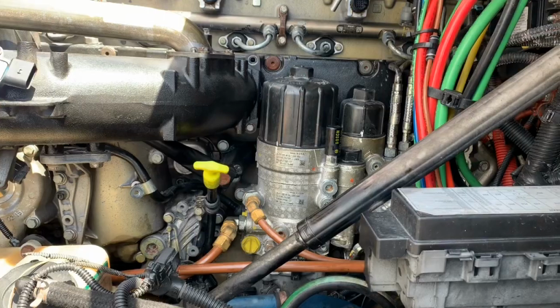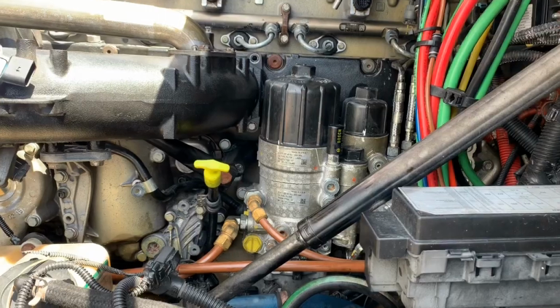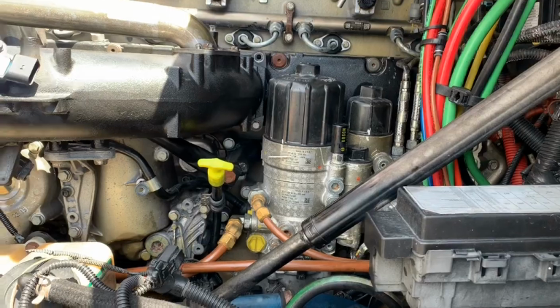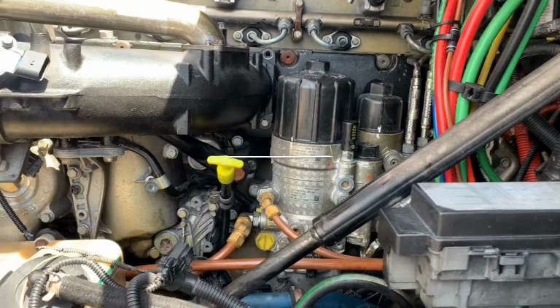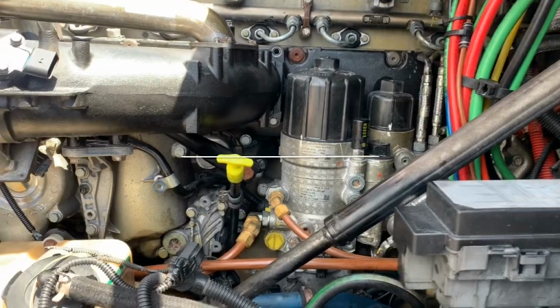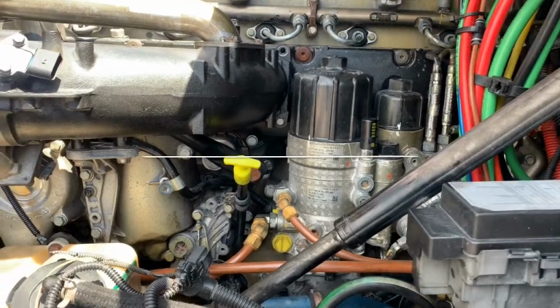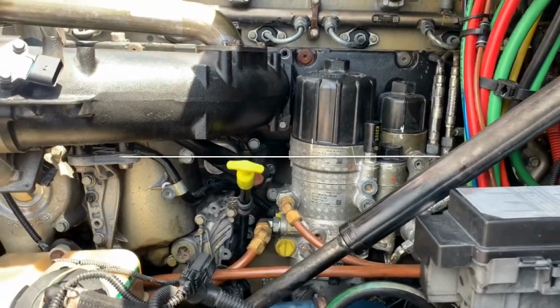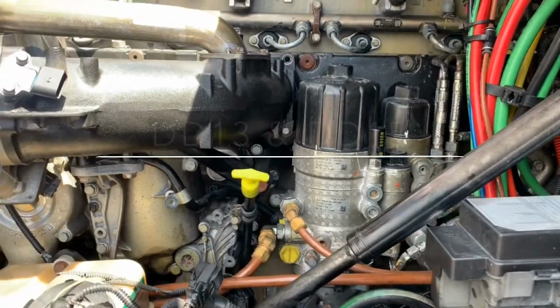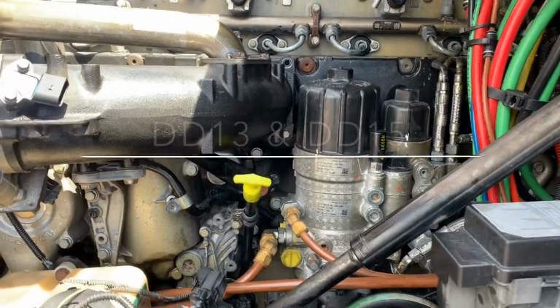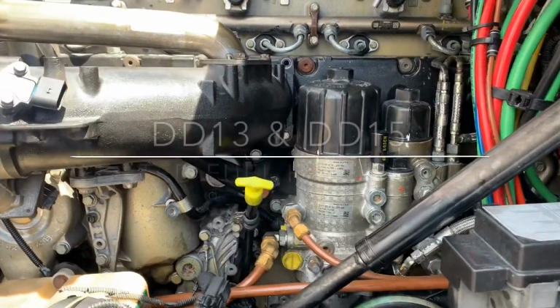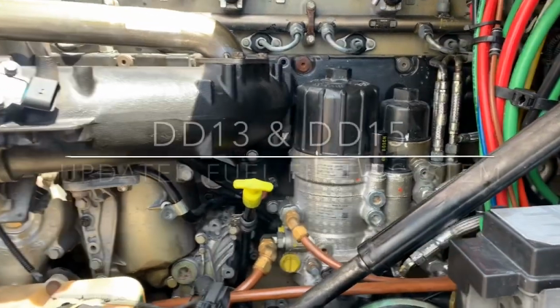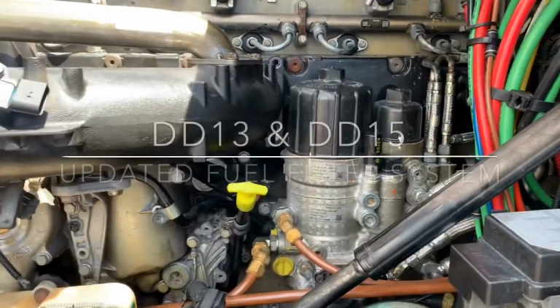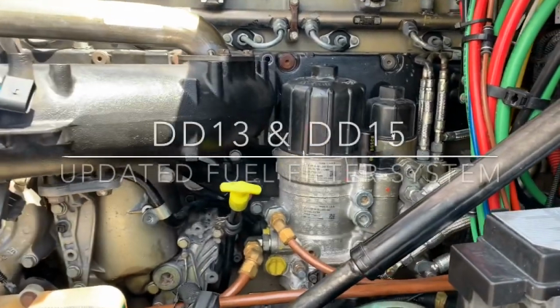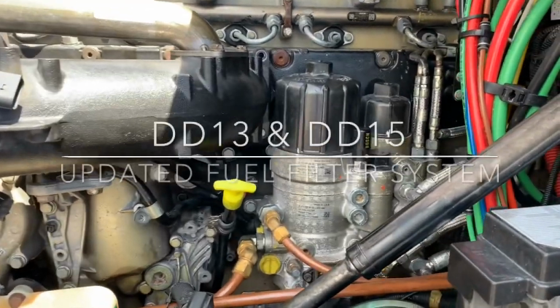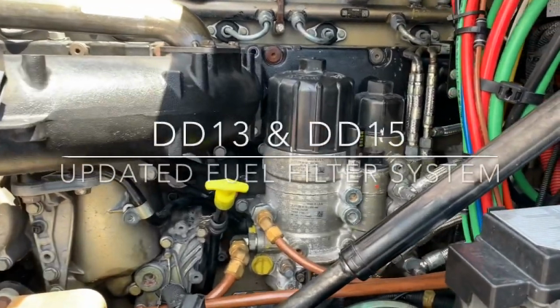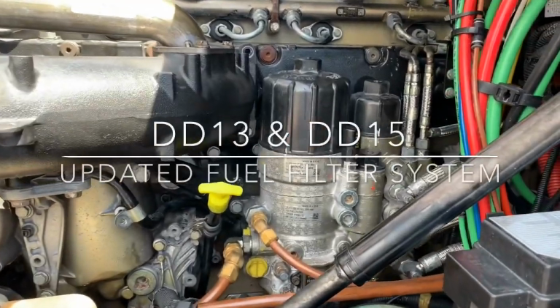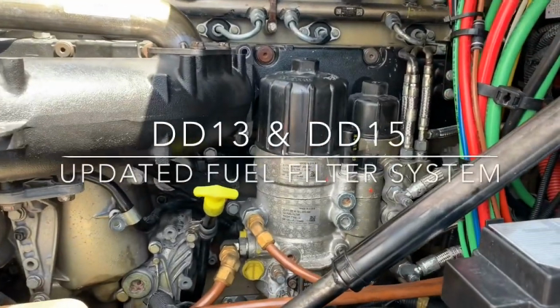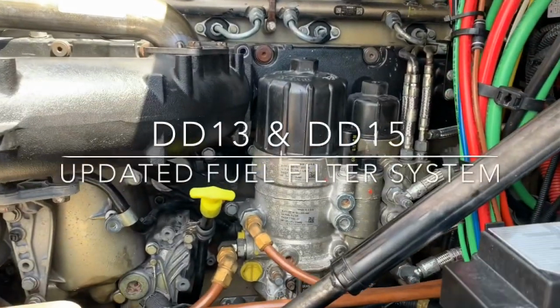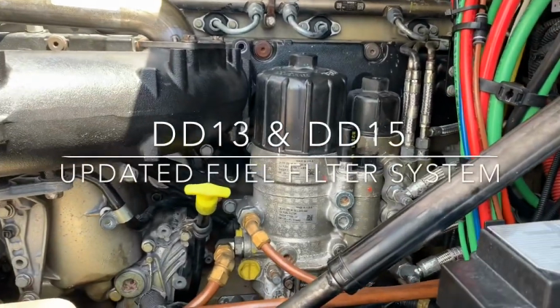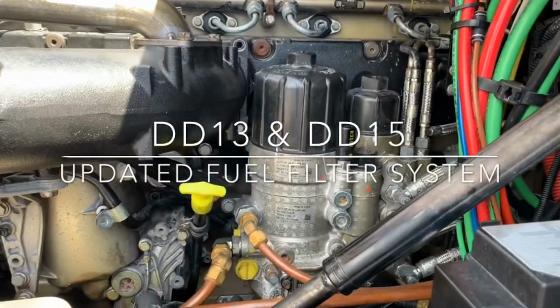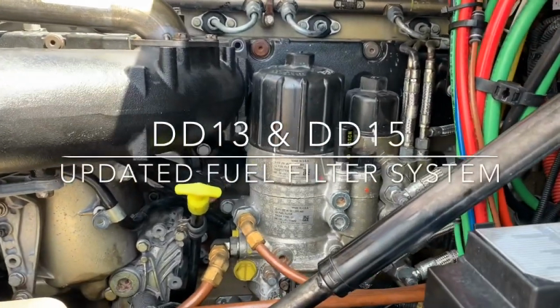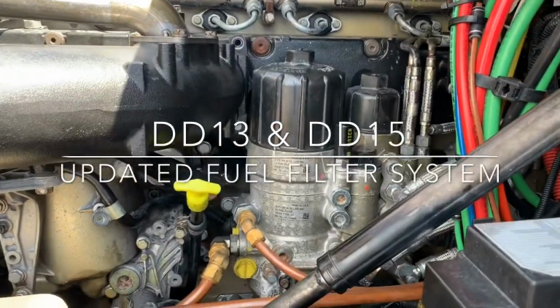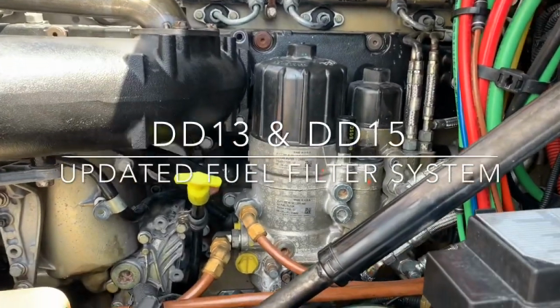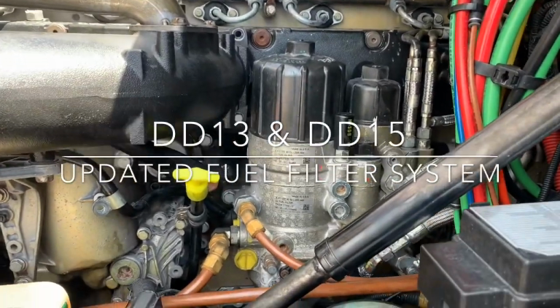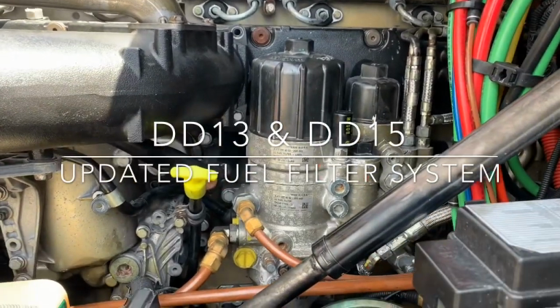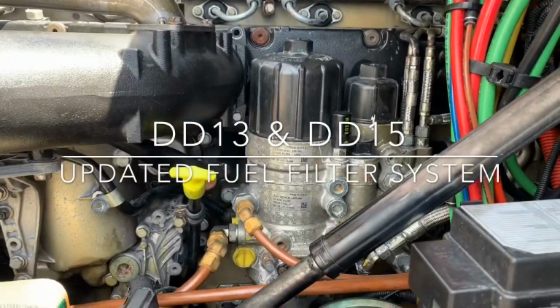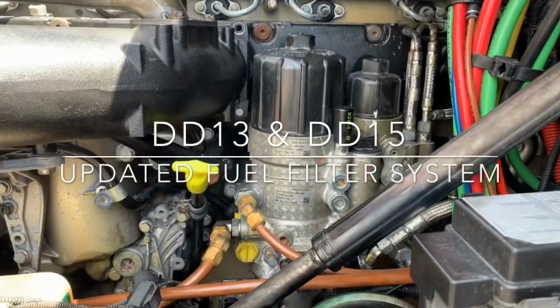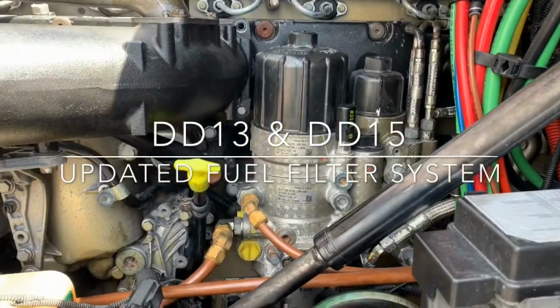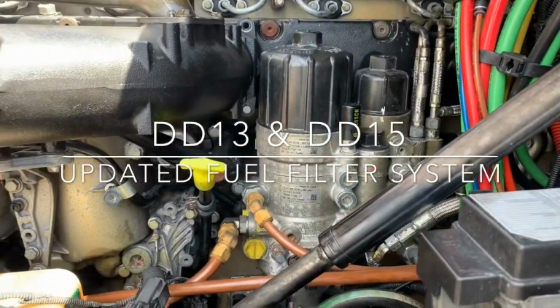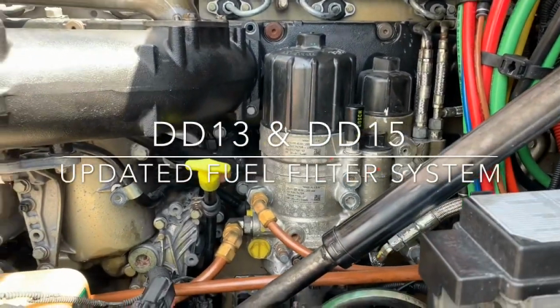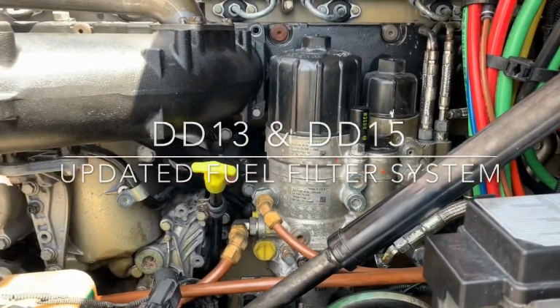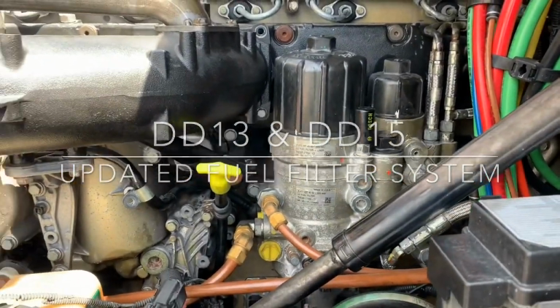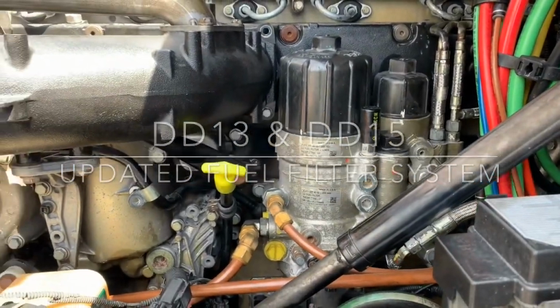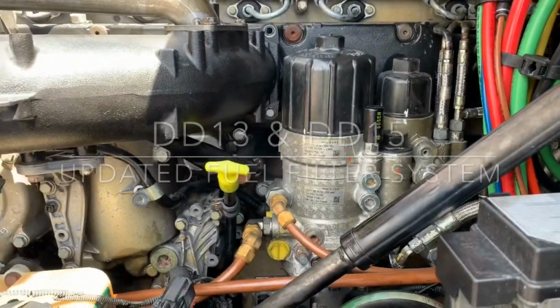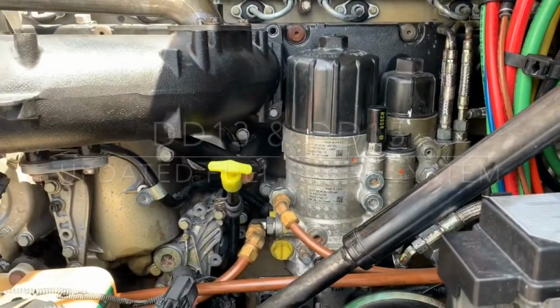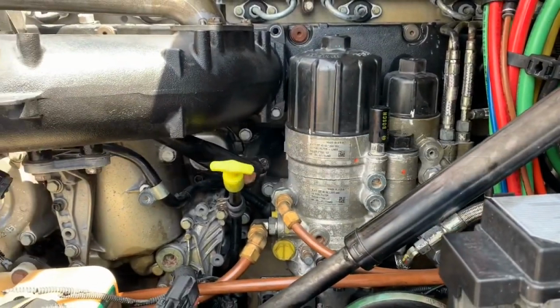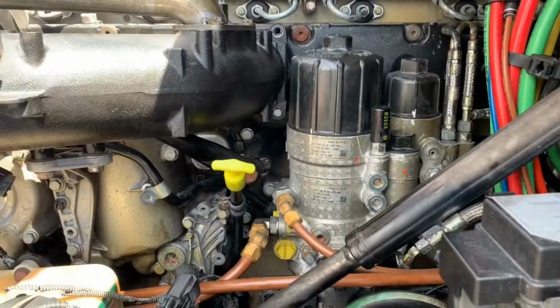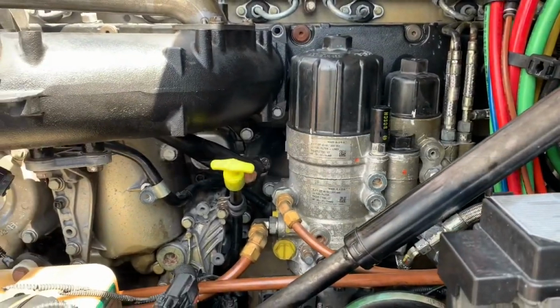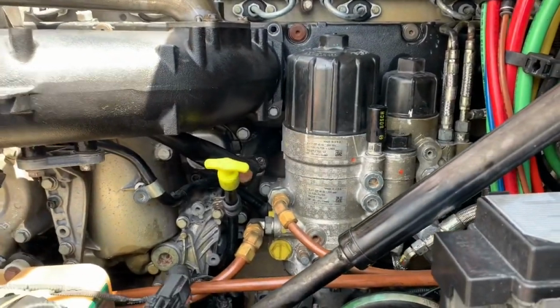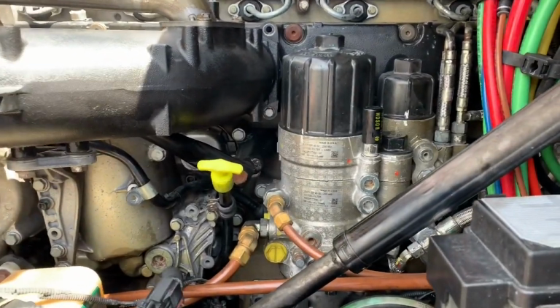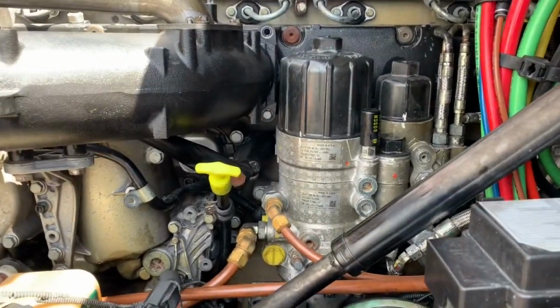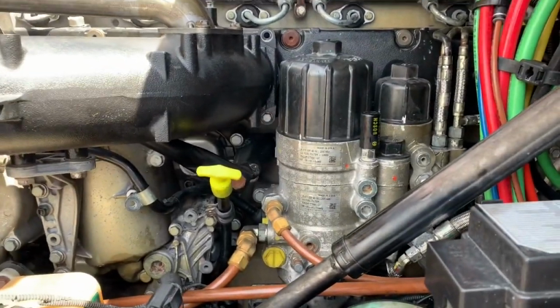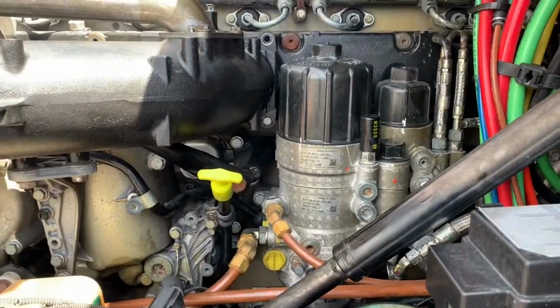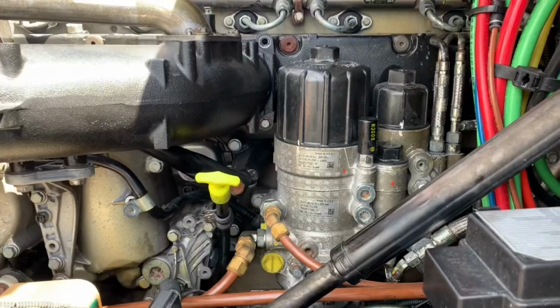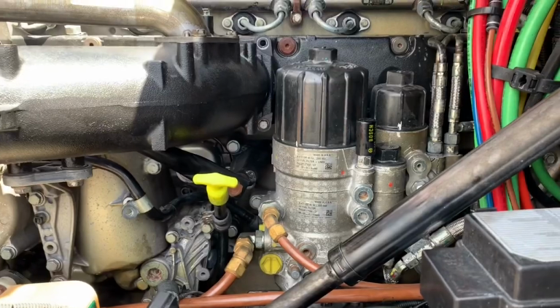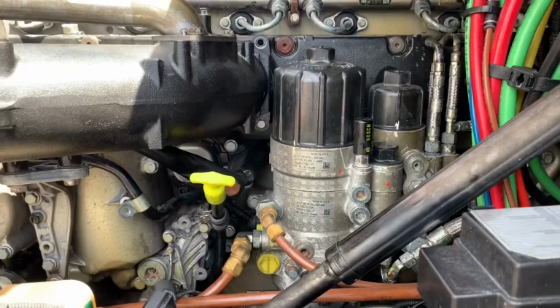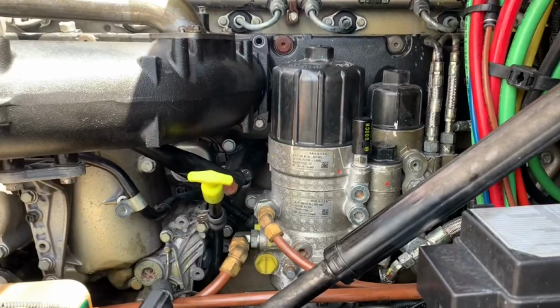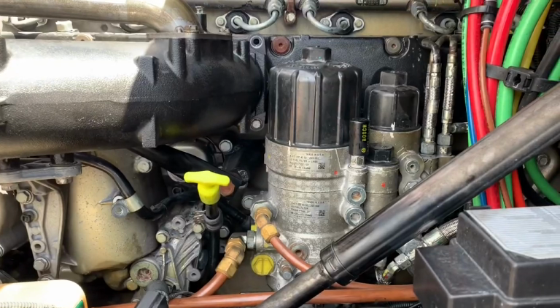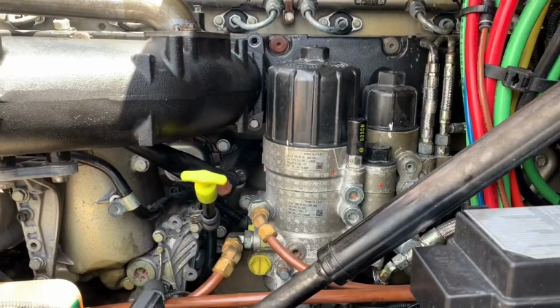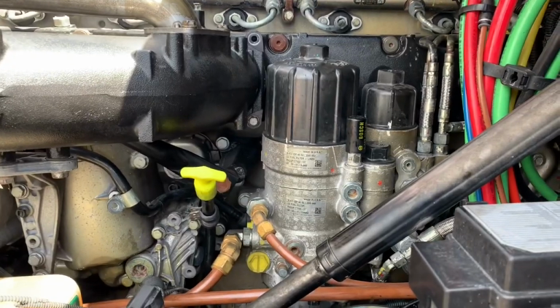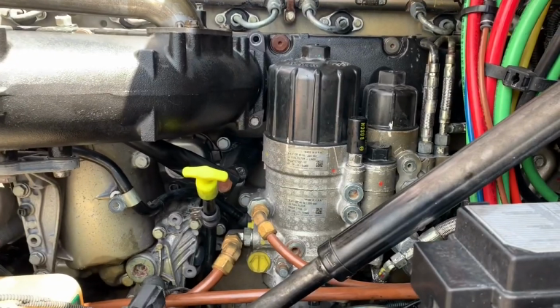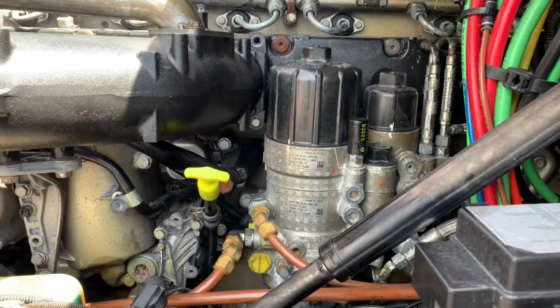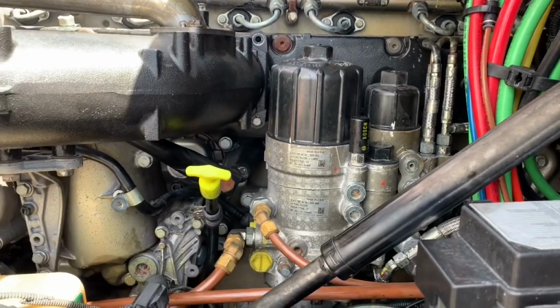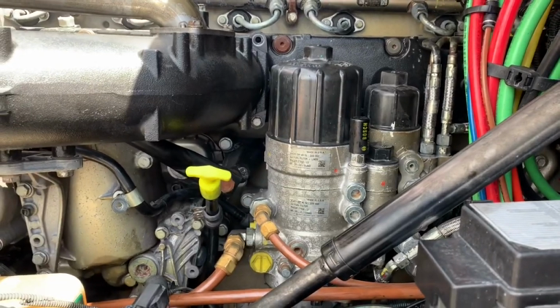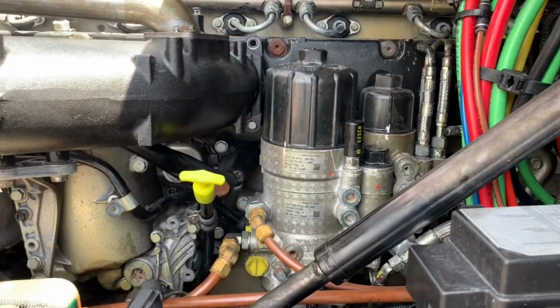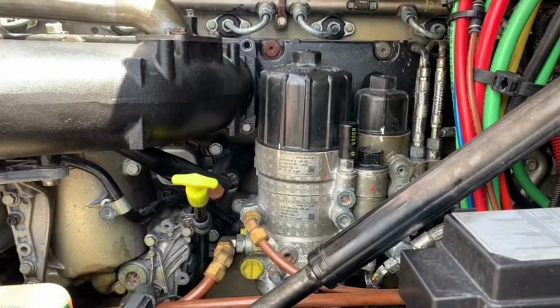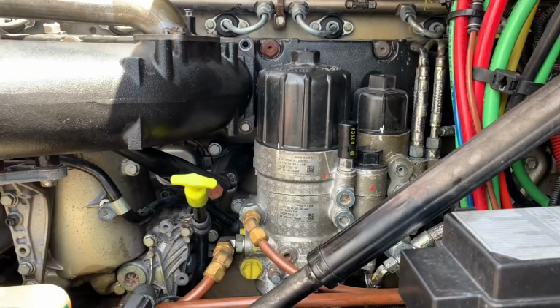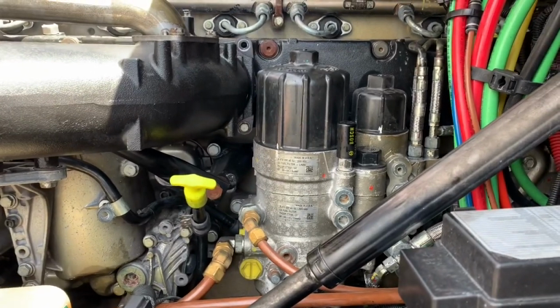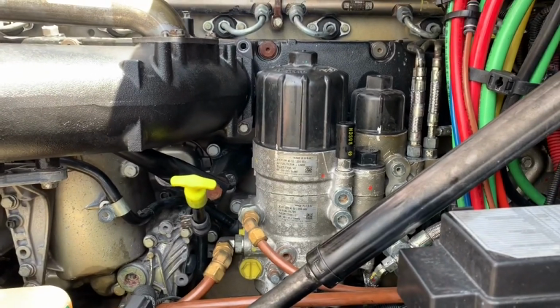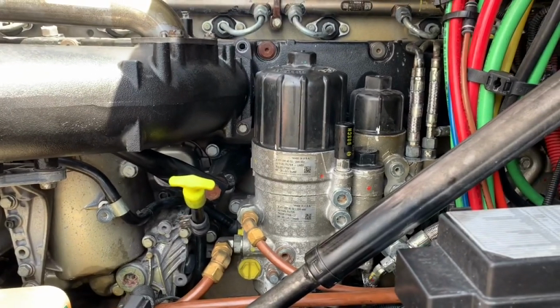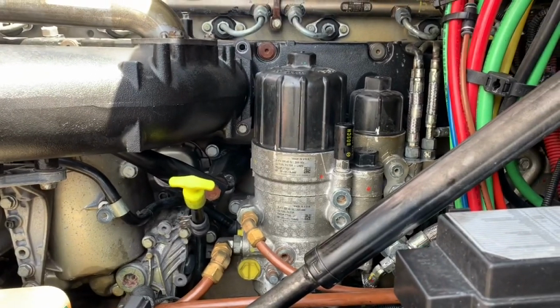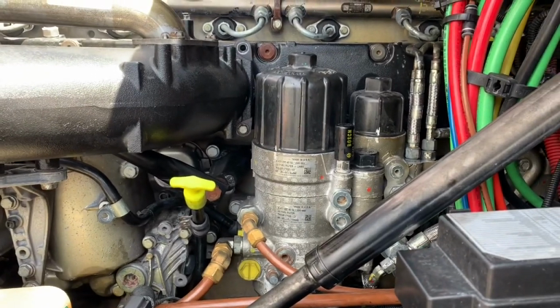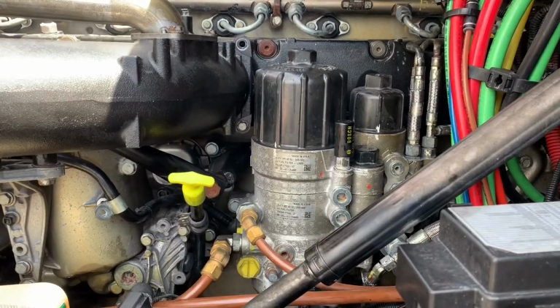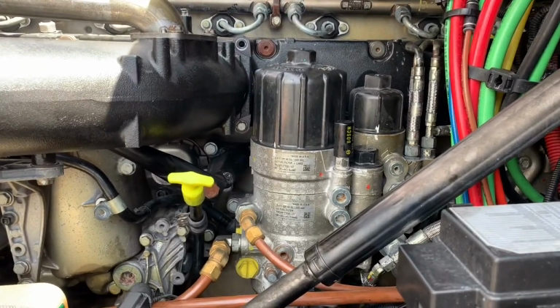What's going on everybody? I wanted to do a quick little video adding on to the DD-15 fuel filter.